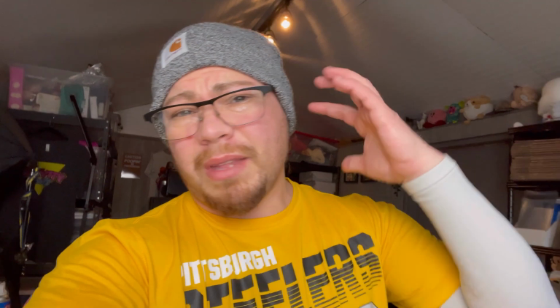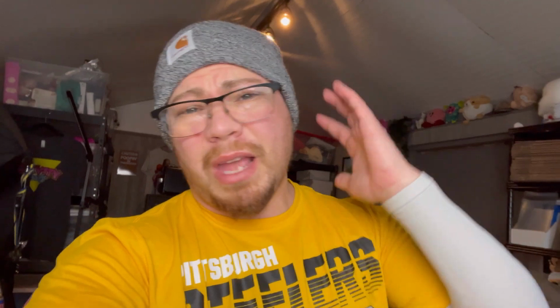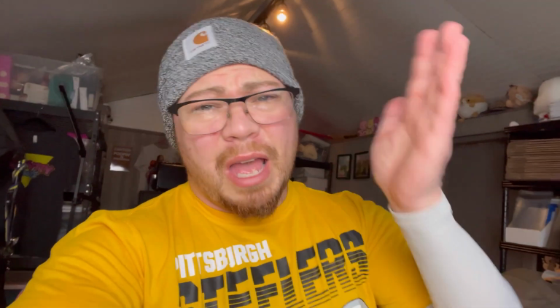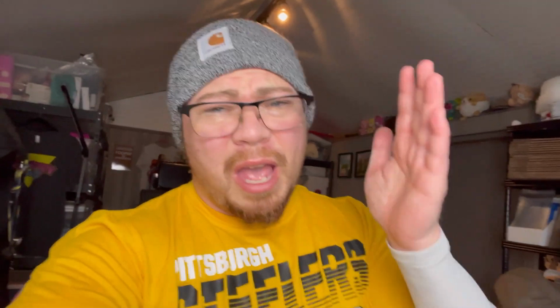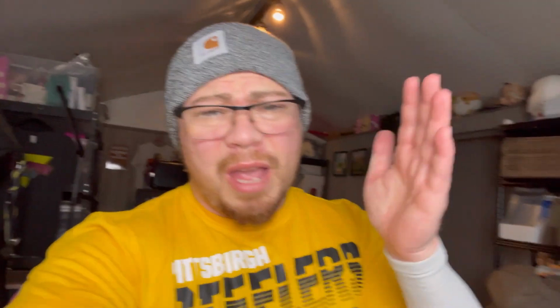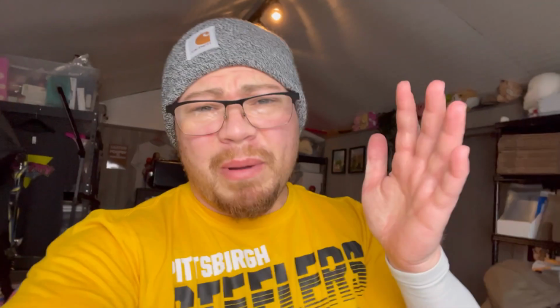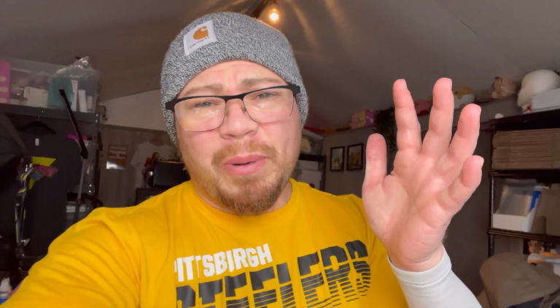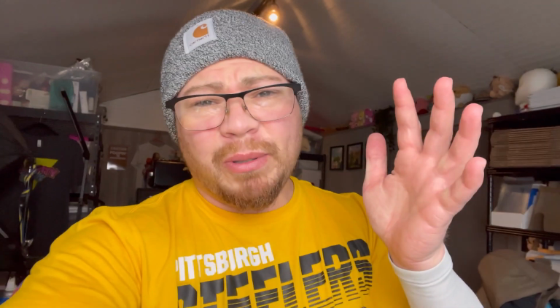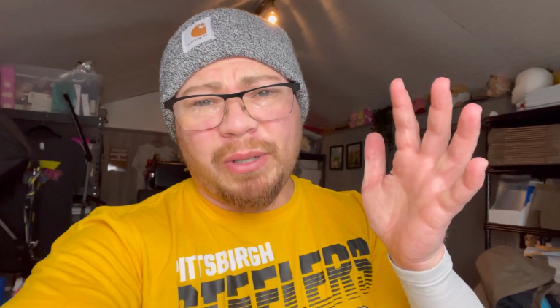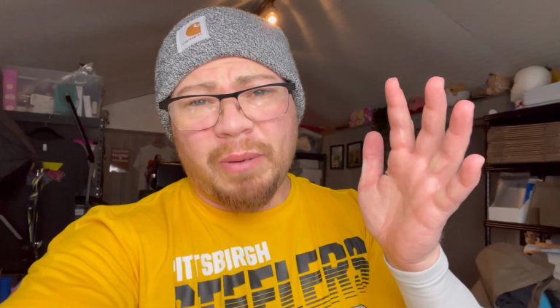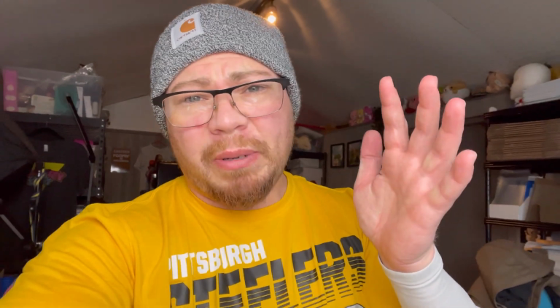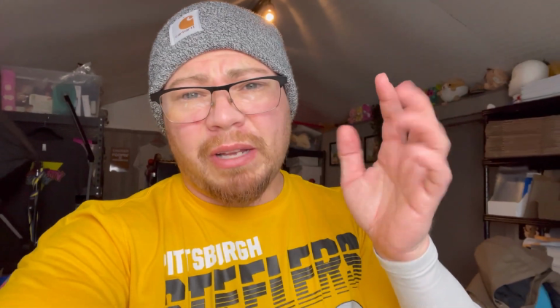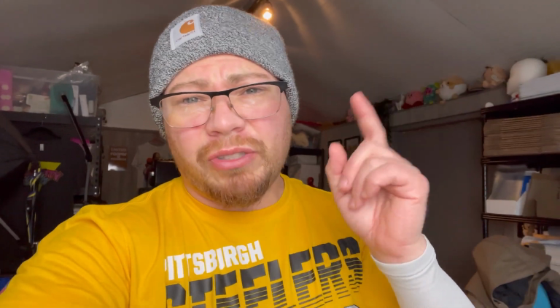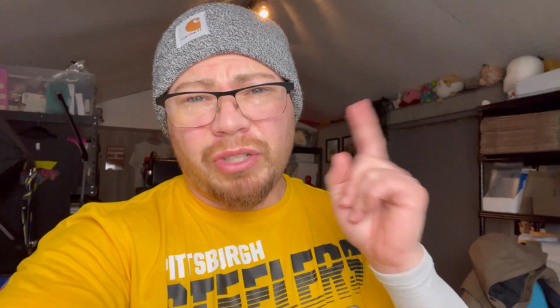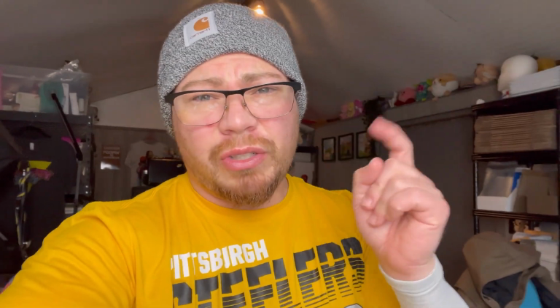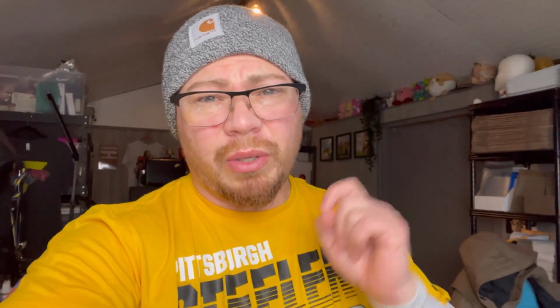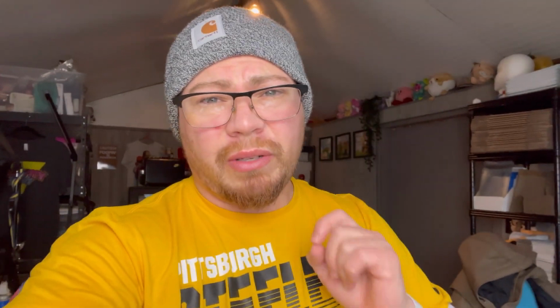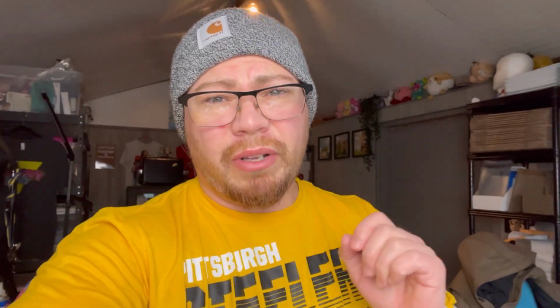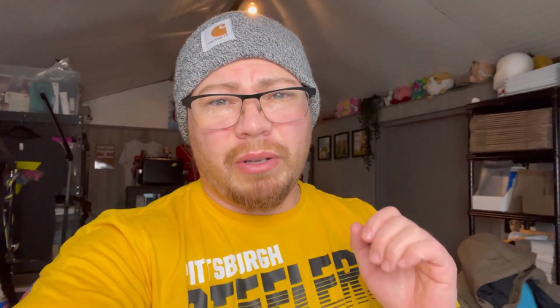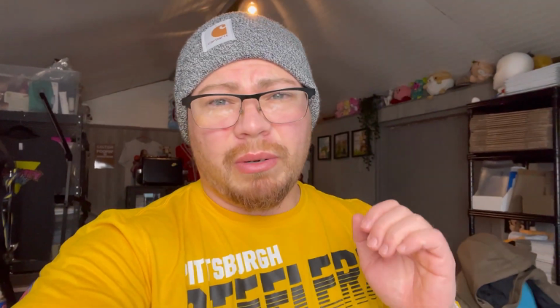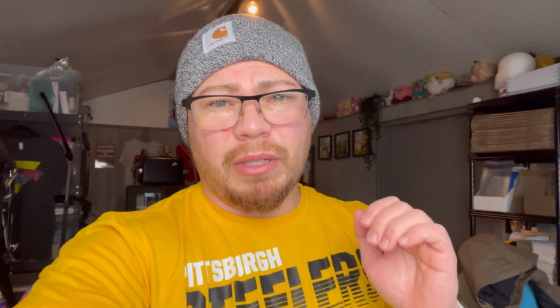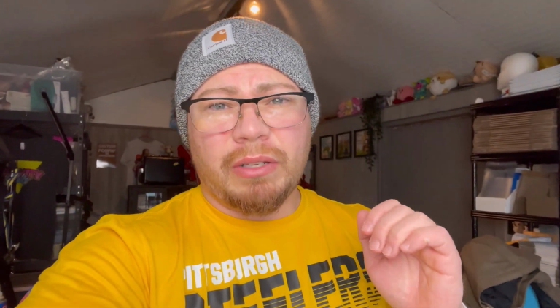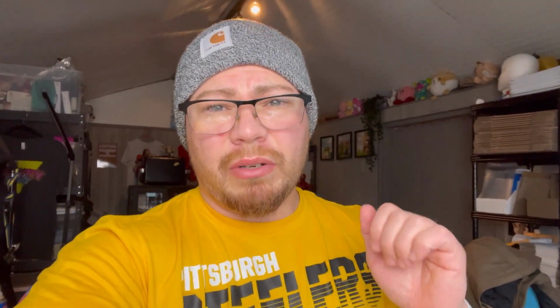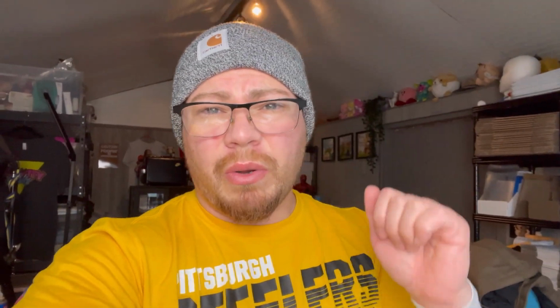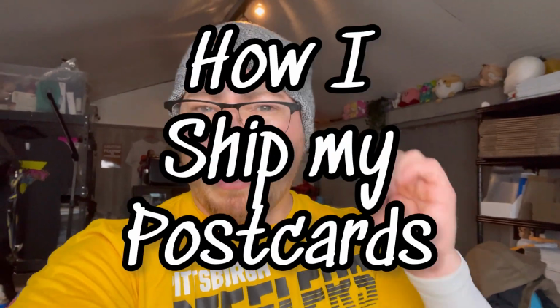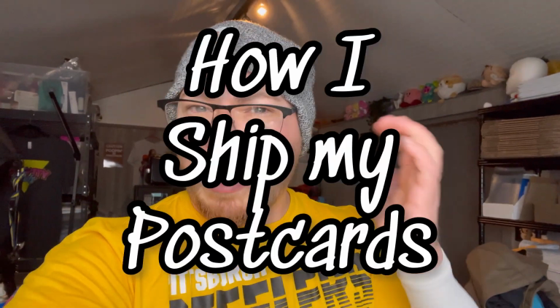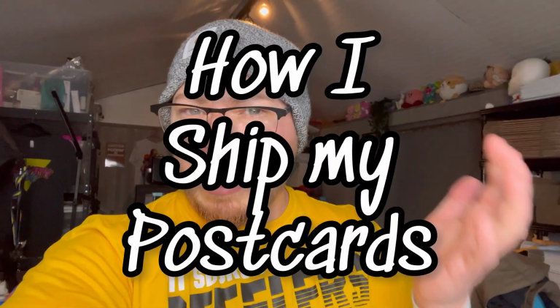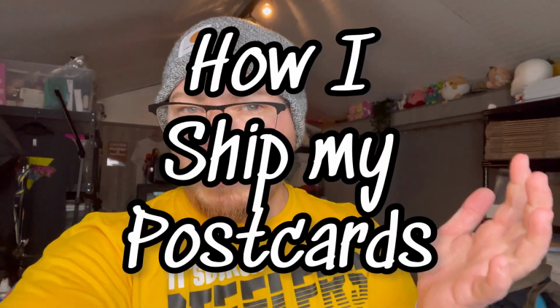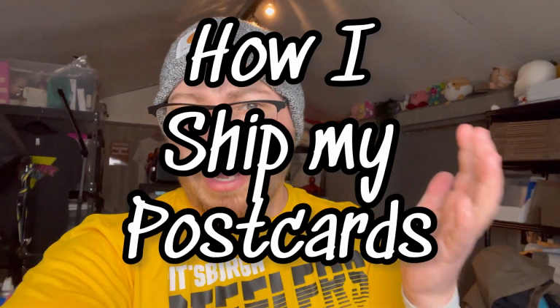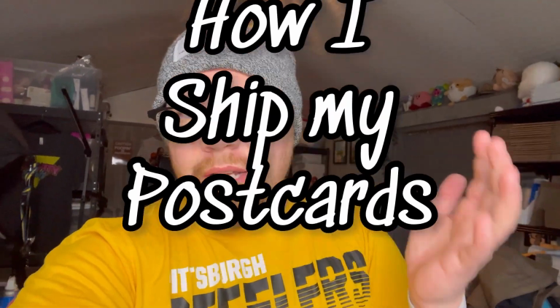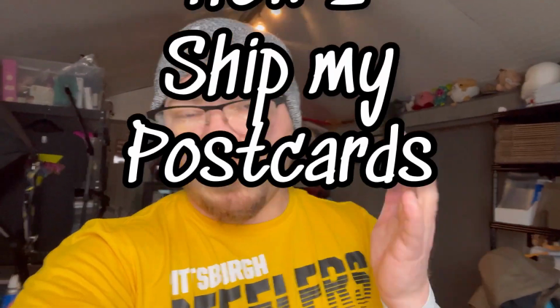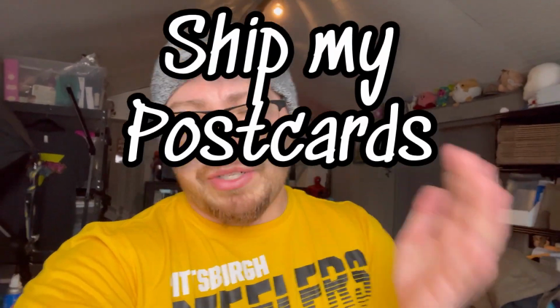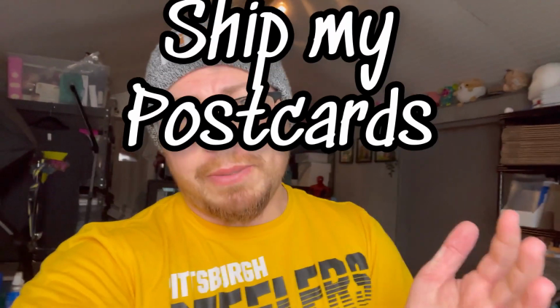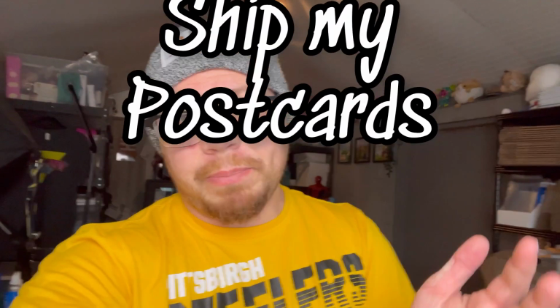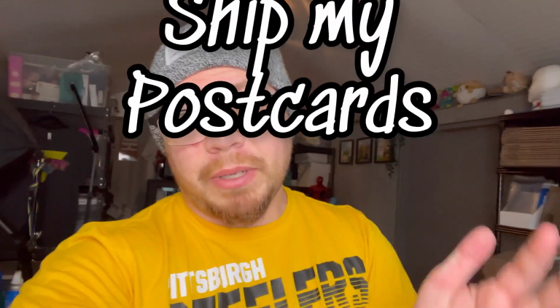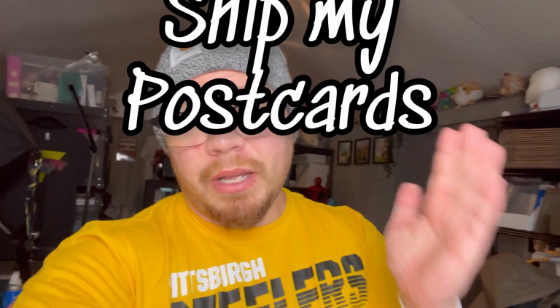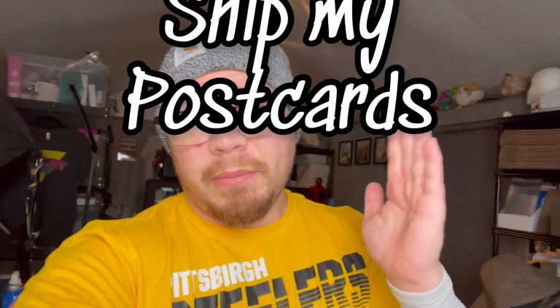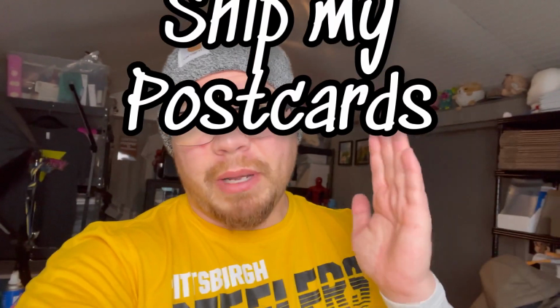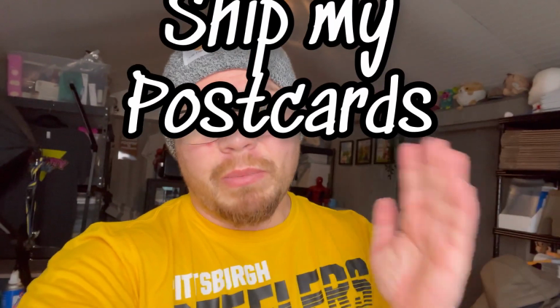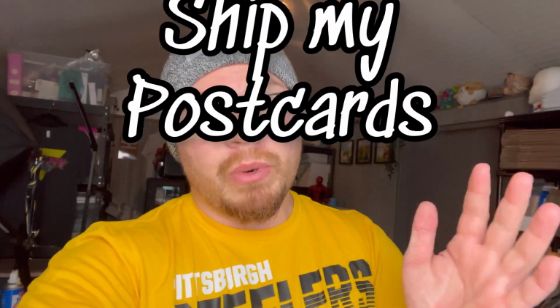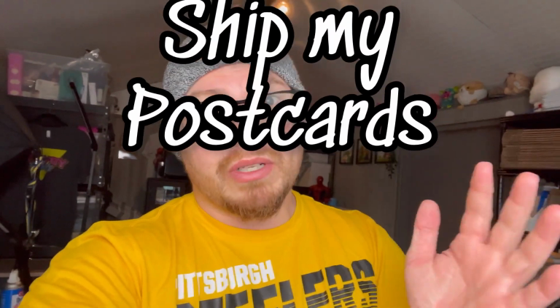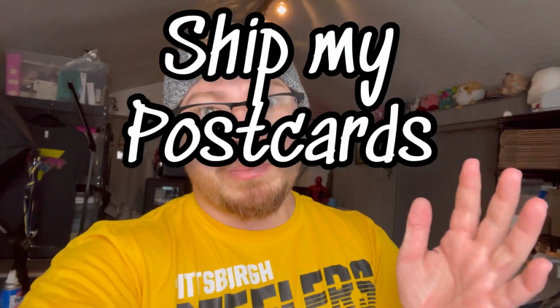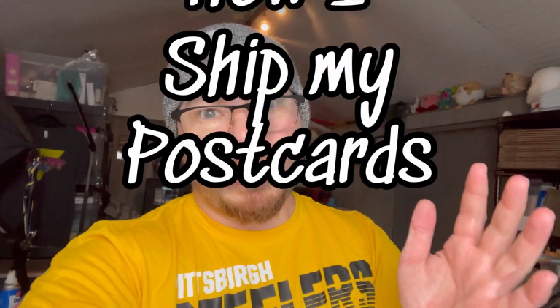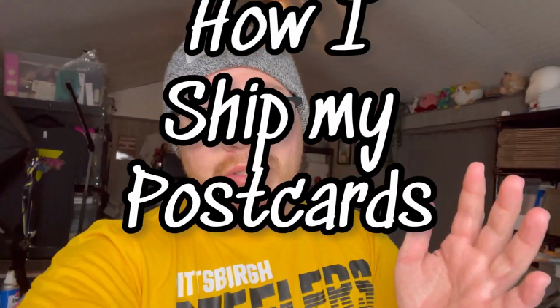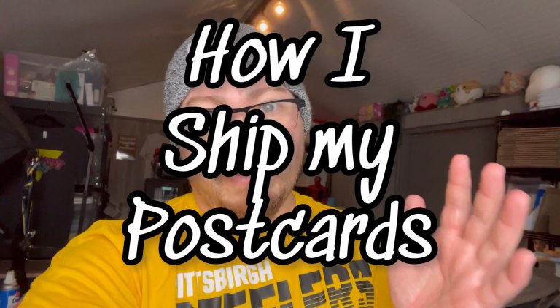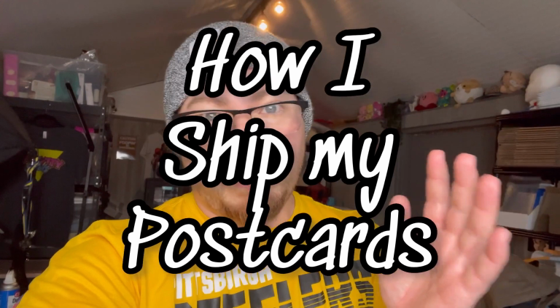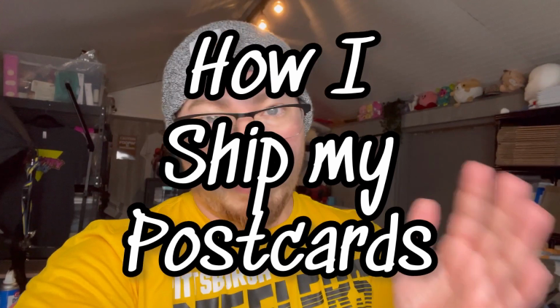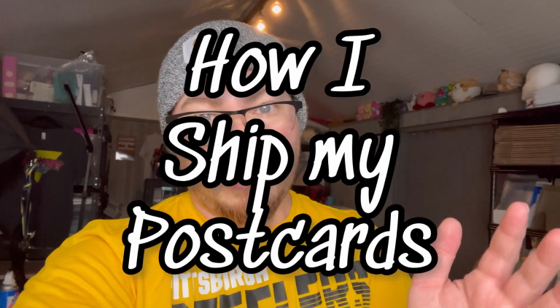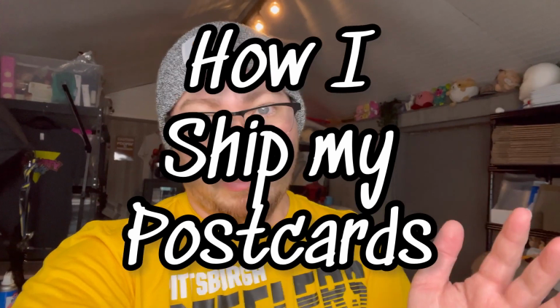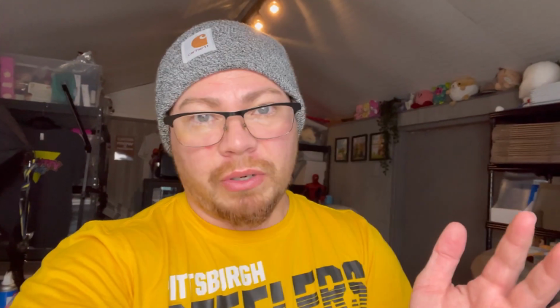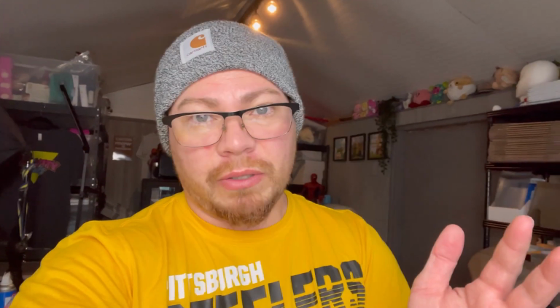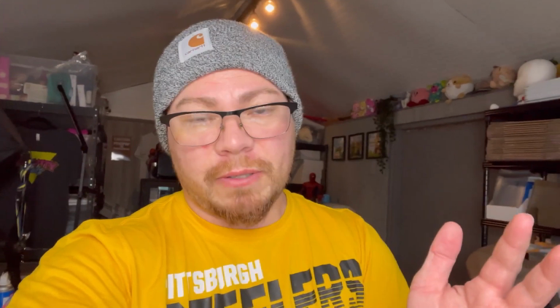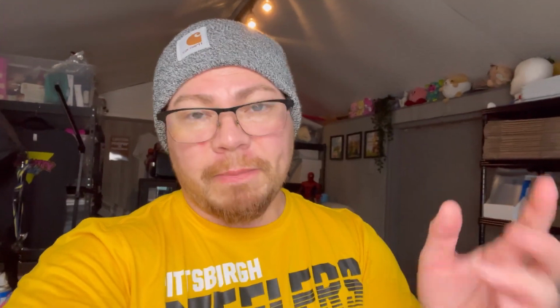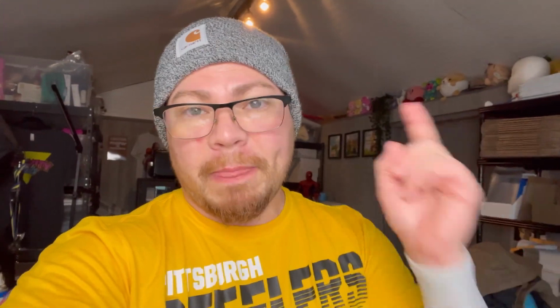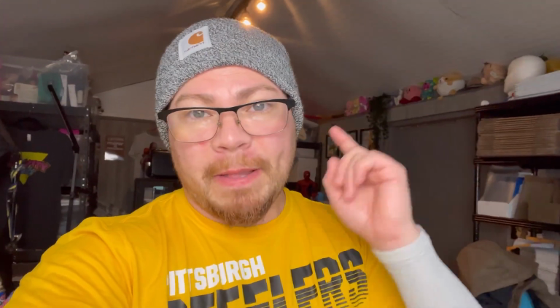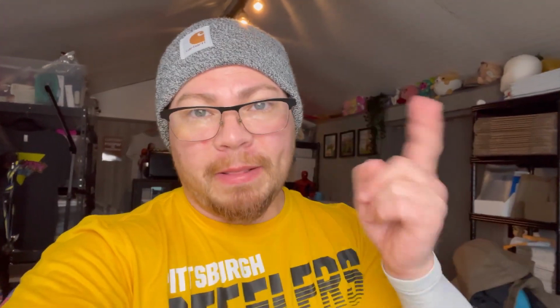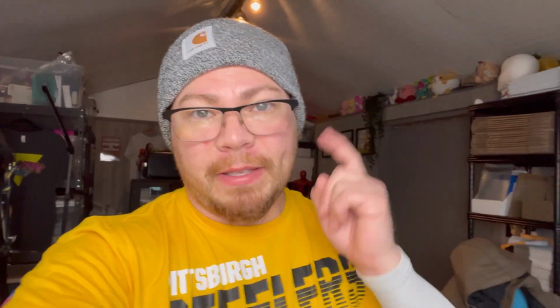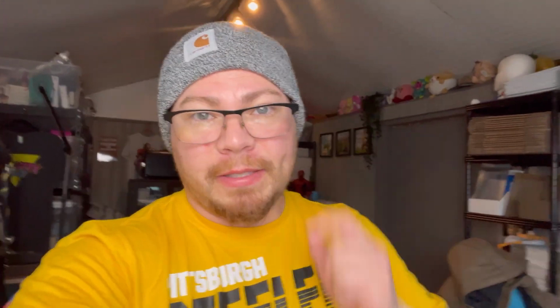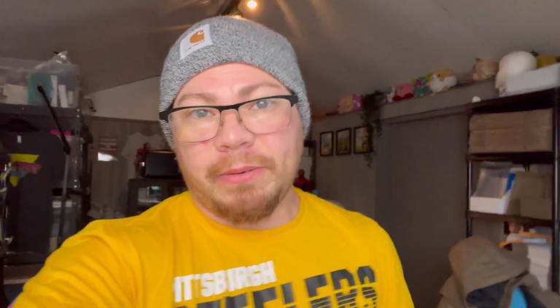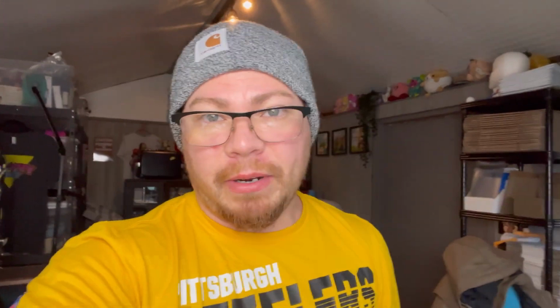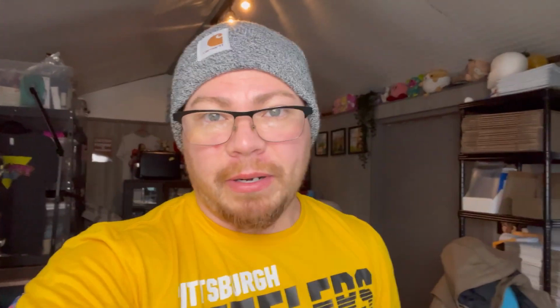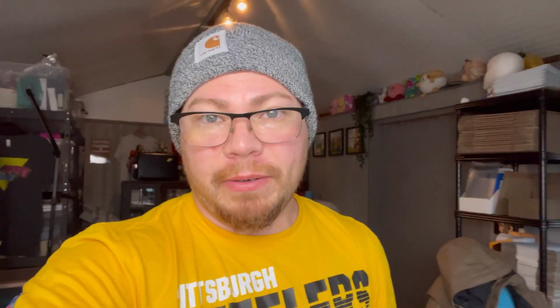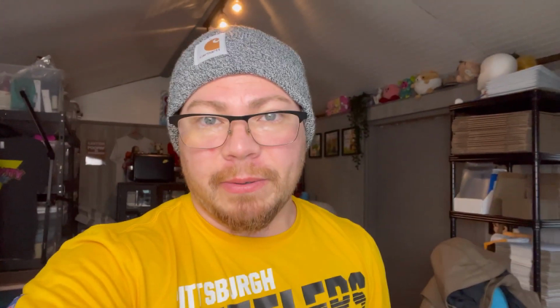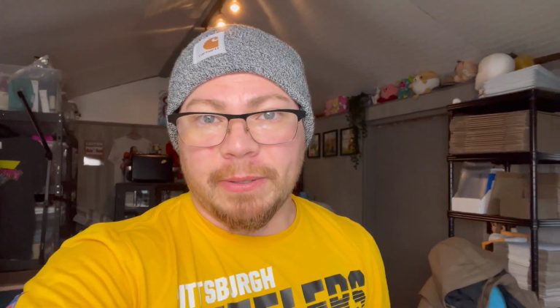Hey my postcard pals, just a quick video to let you know how I ship my more expensive postcards. Let's get right into it.